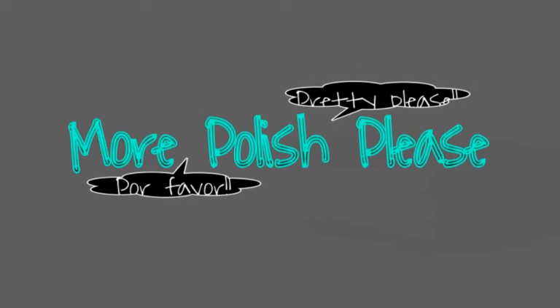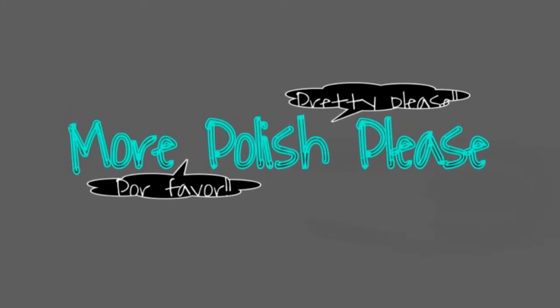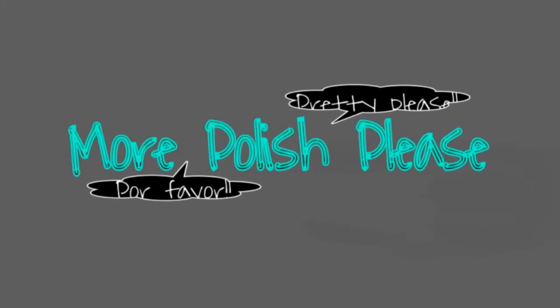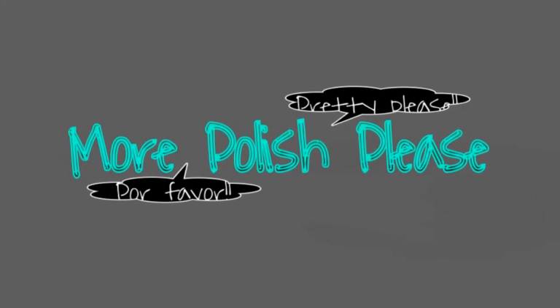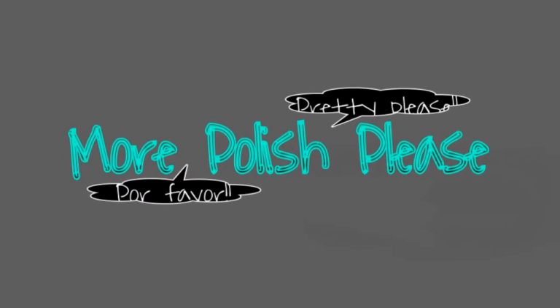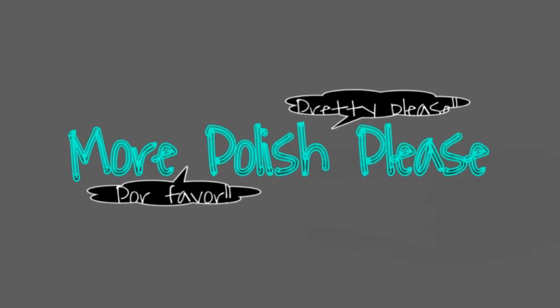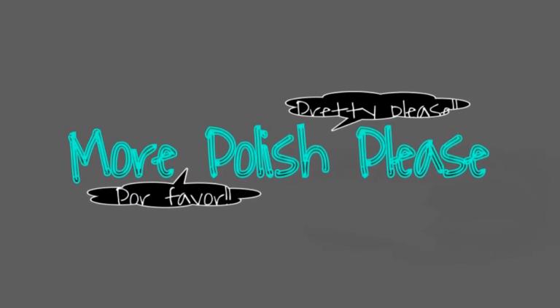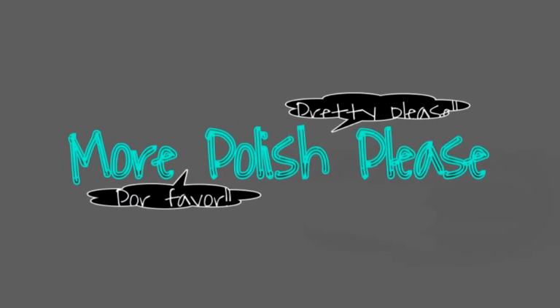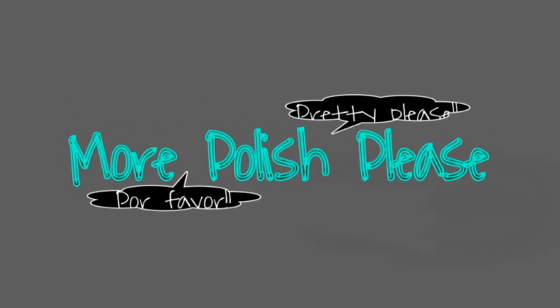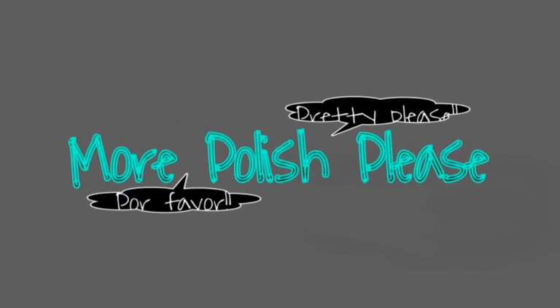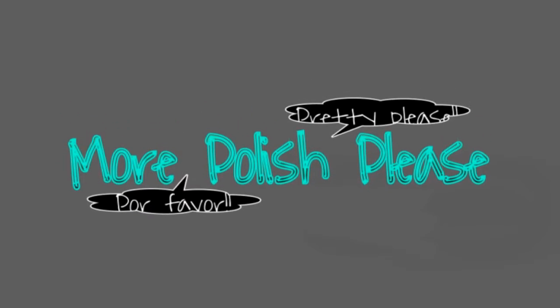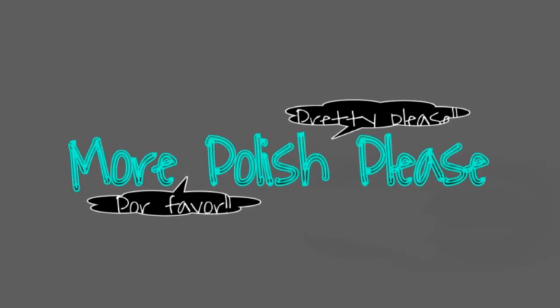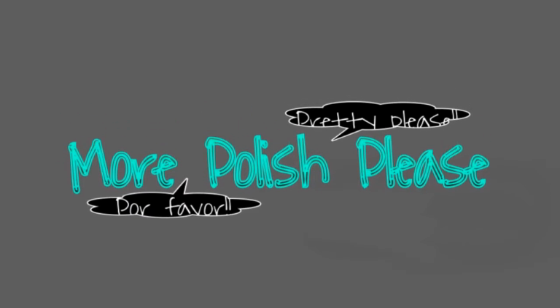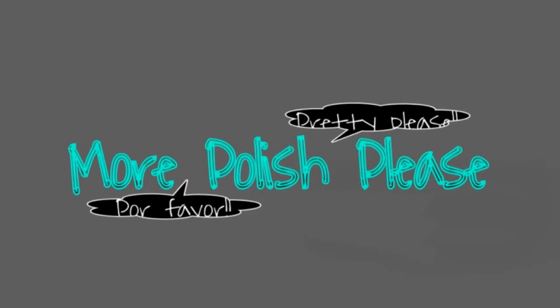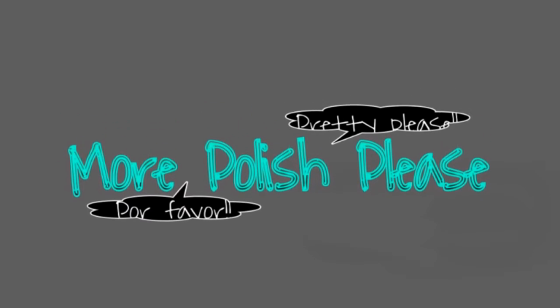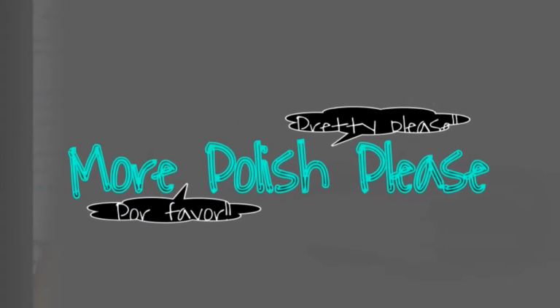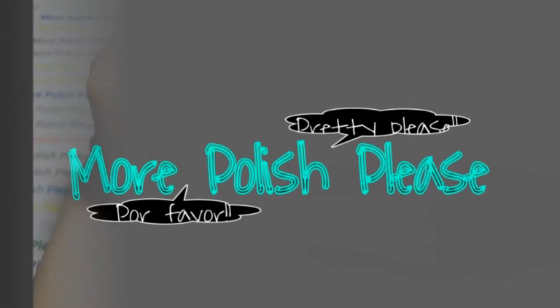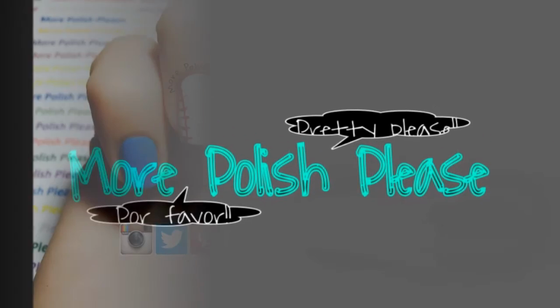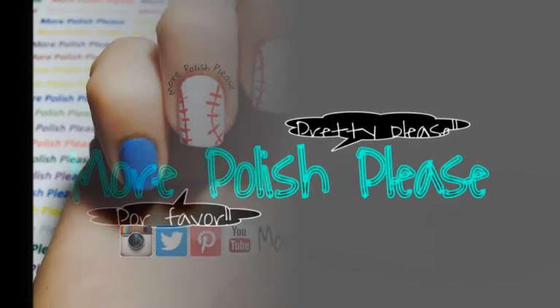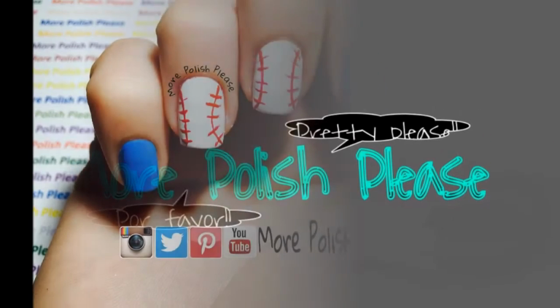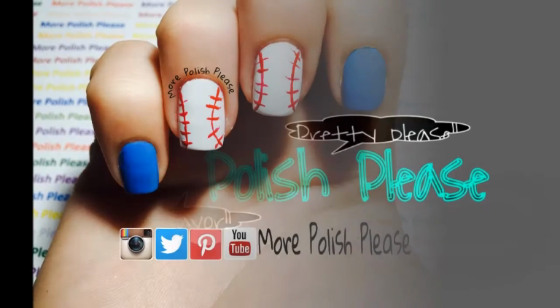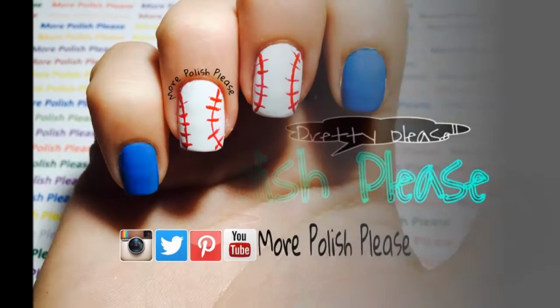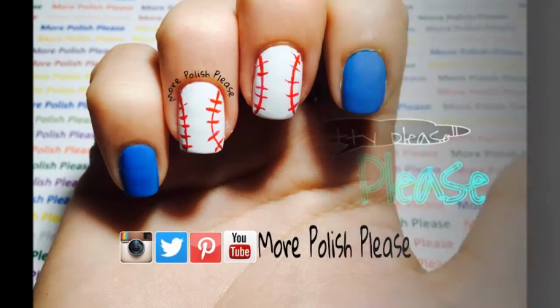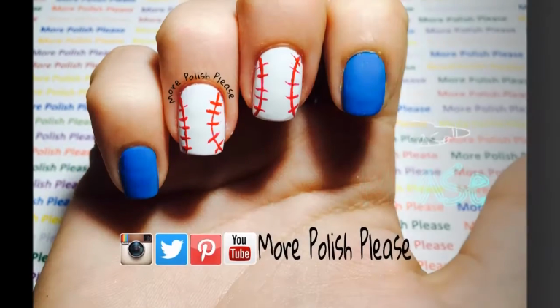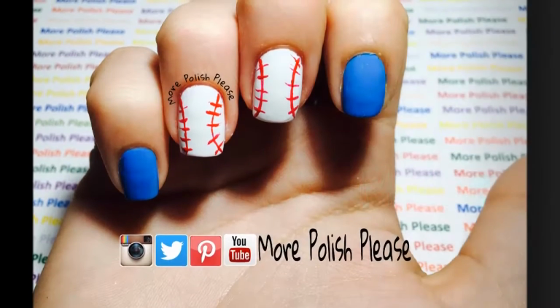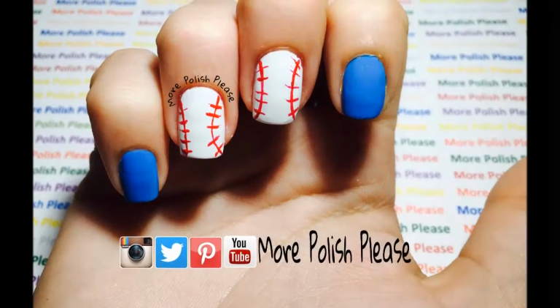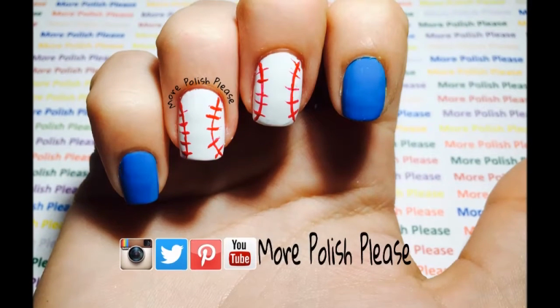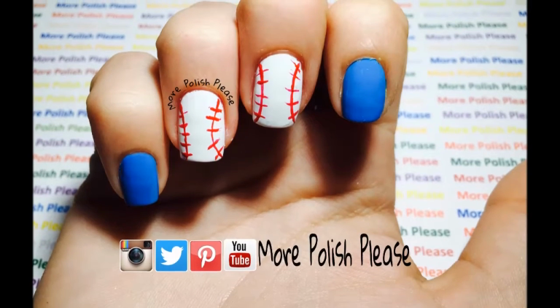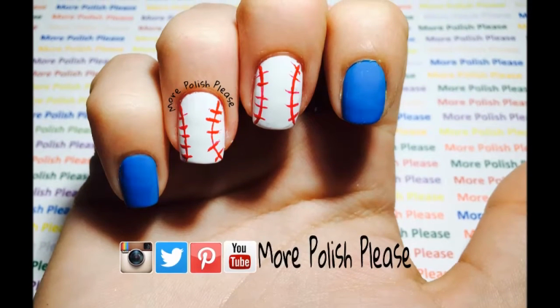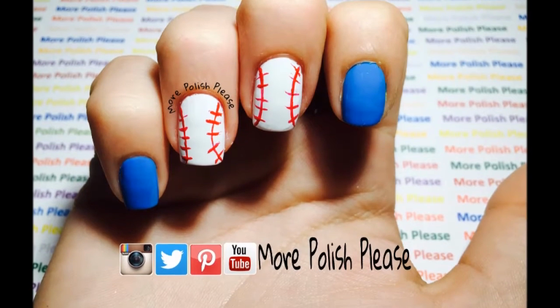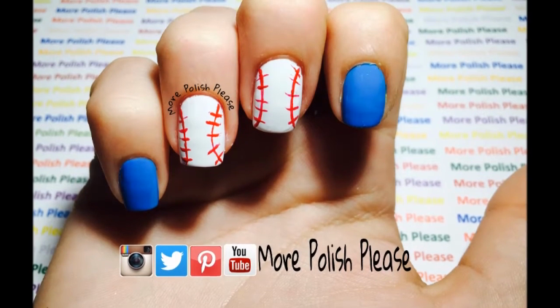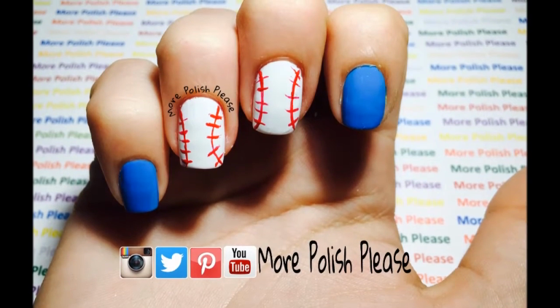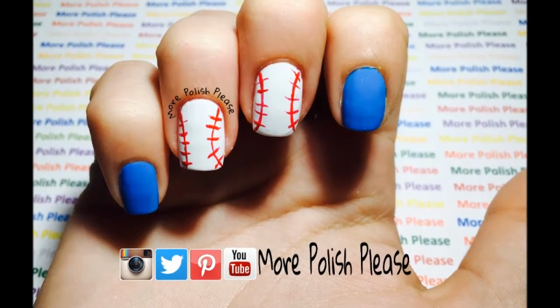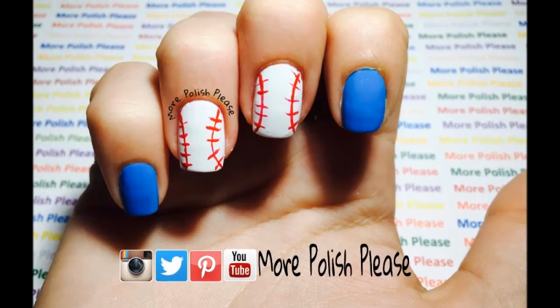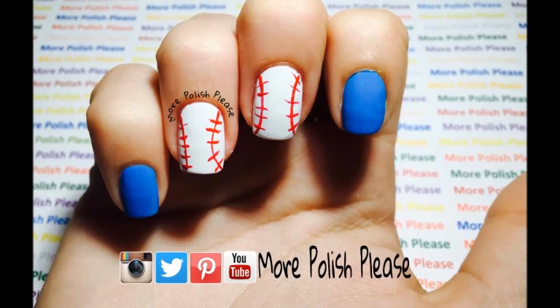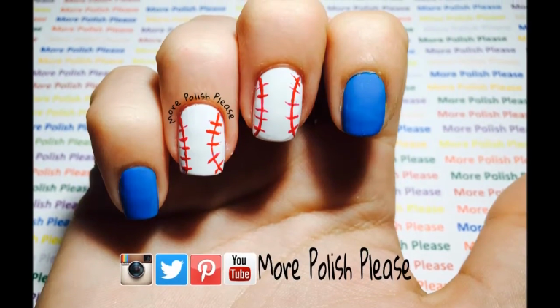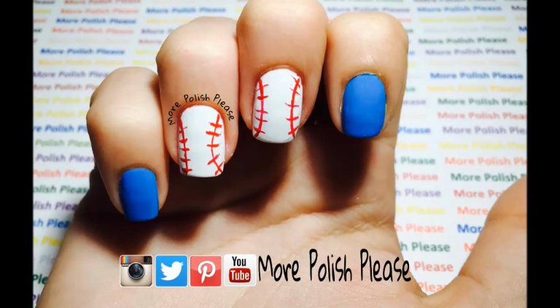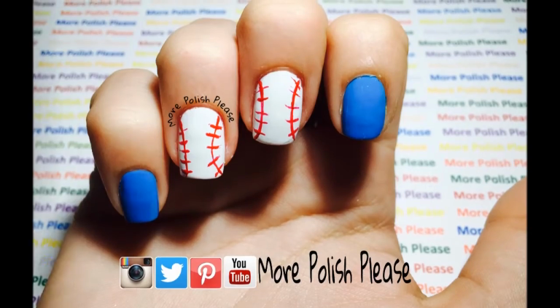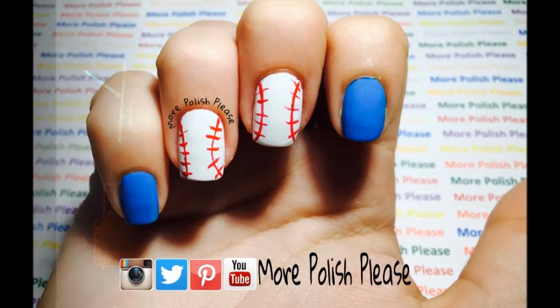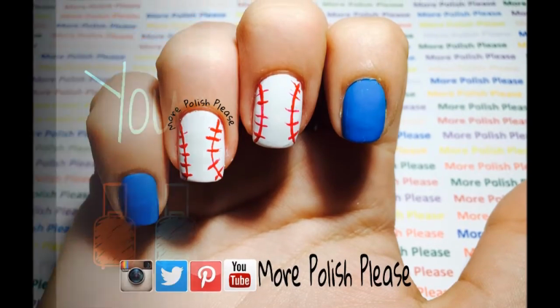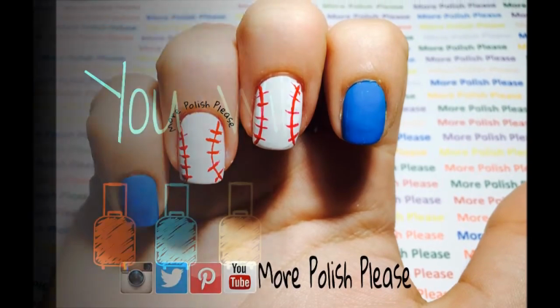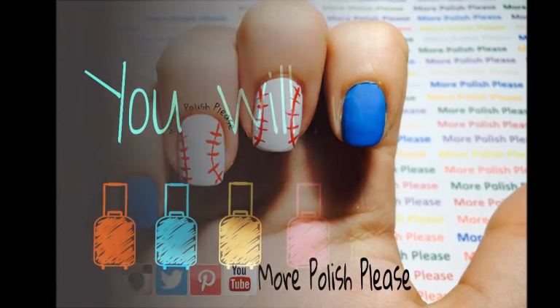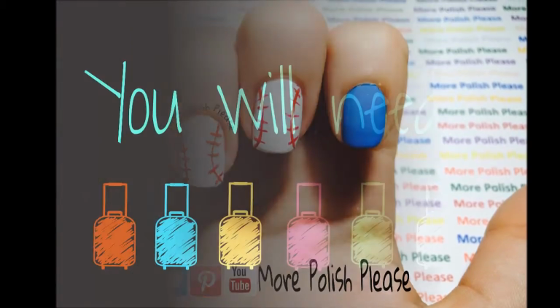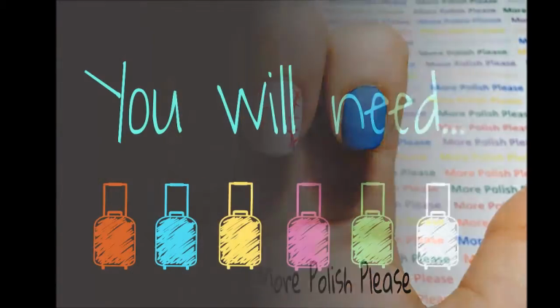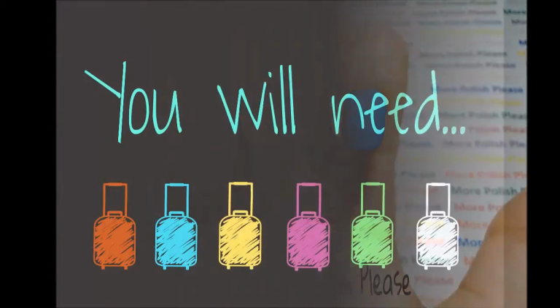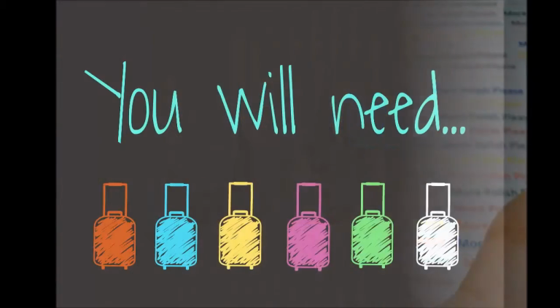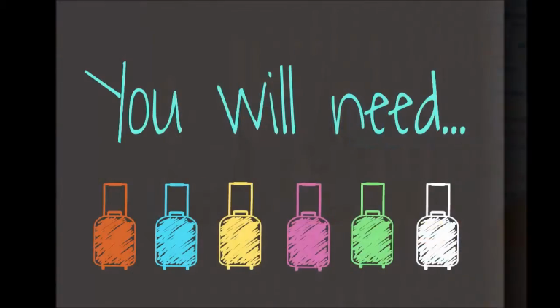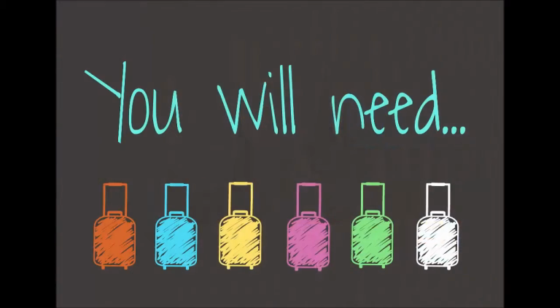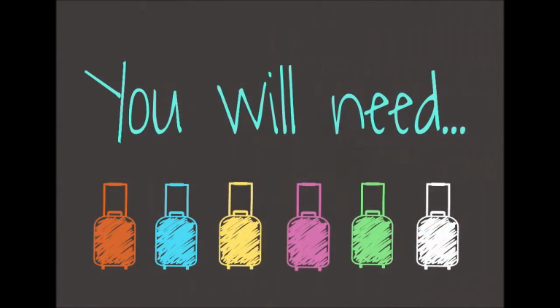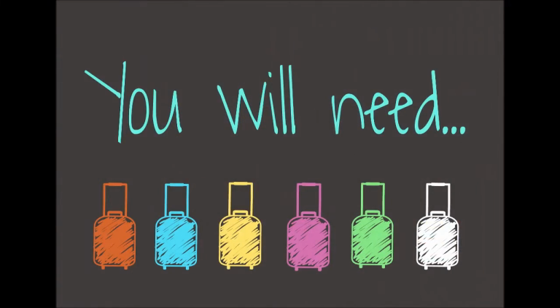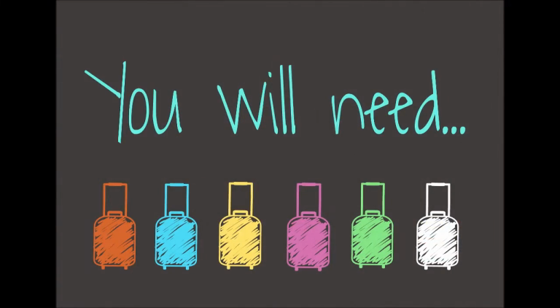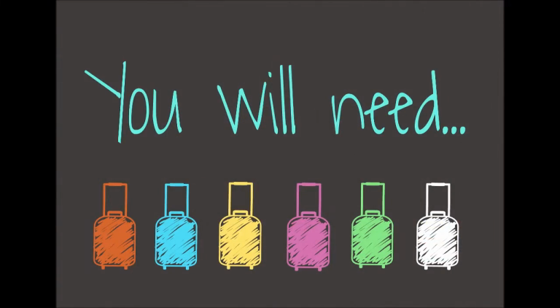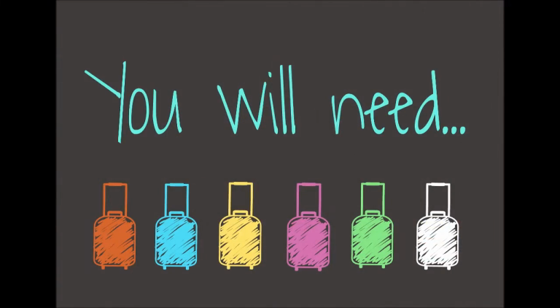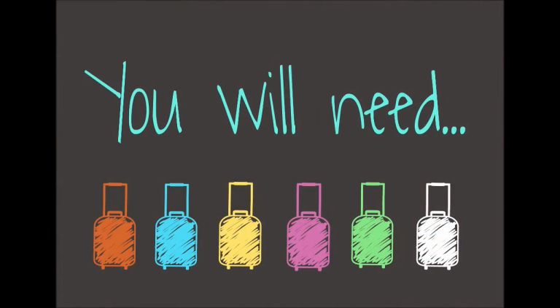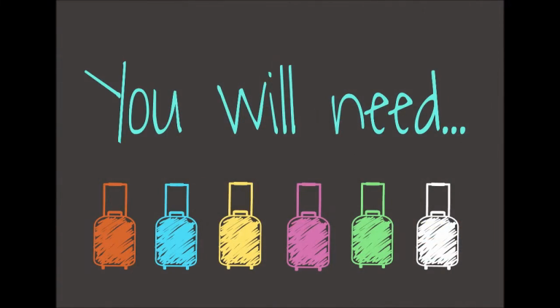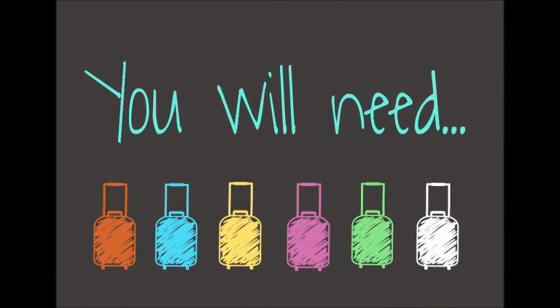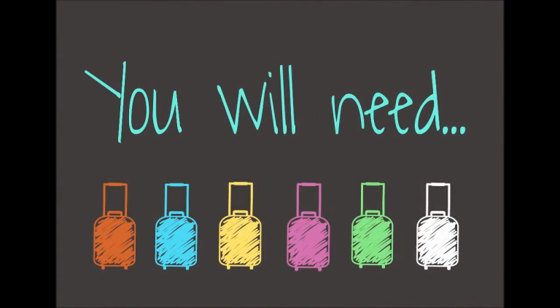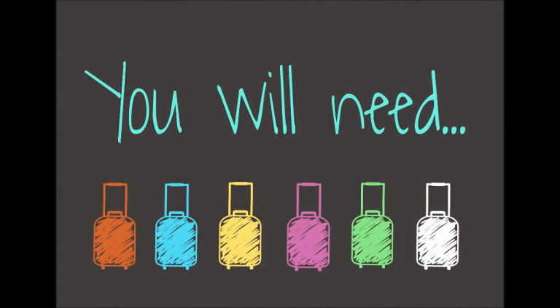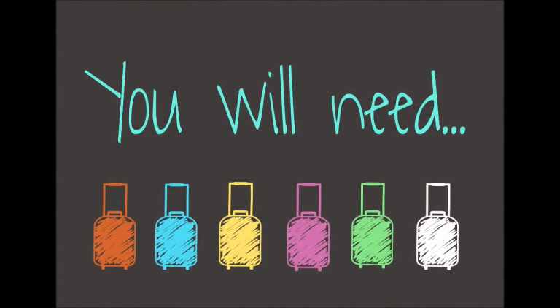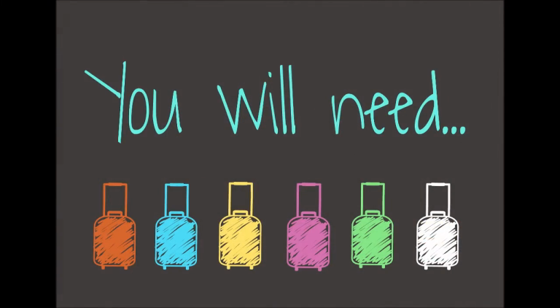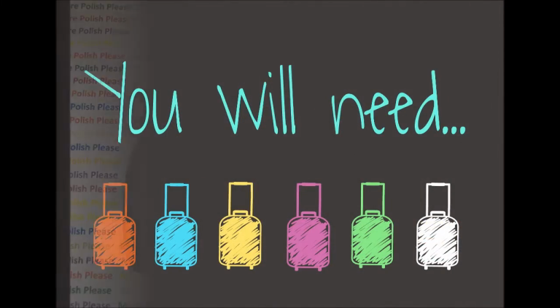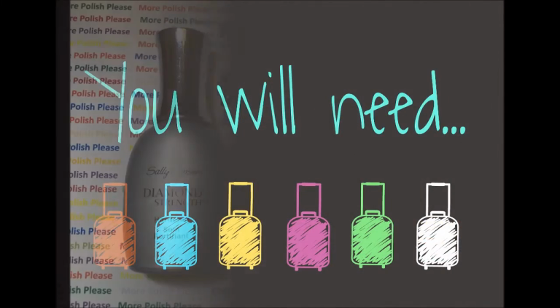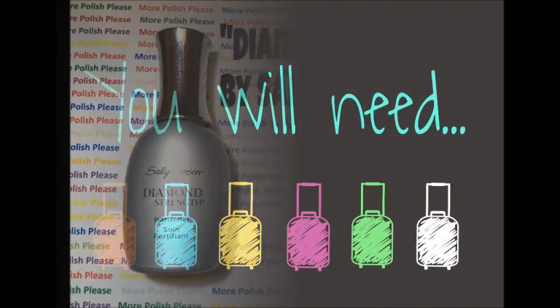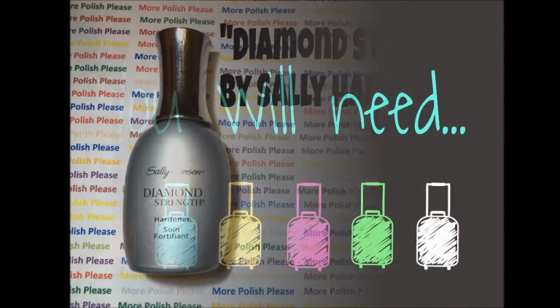Hi guys, today I'm going to be showing you how to make a baseball design. For this design you will need the following.